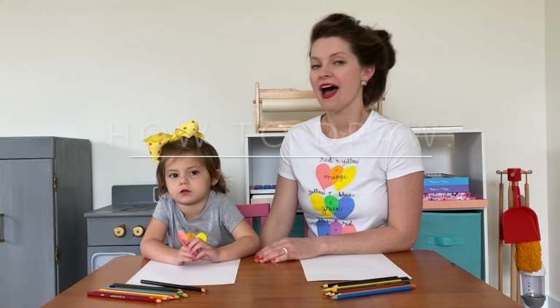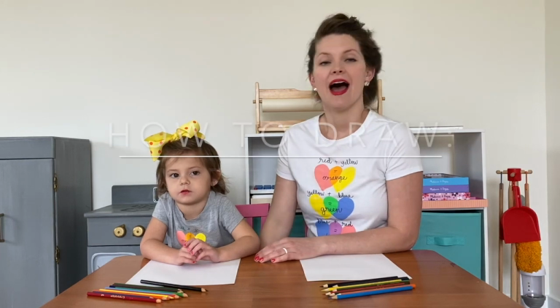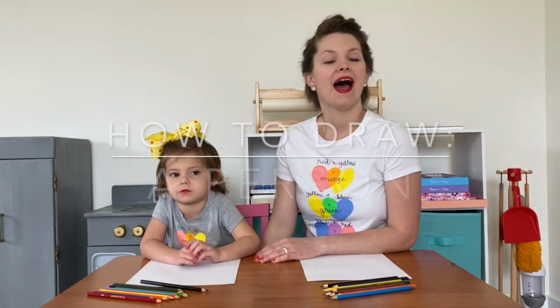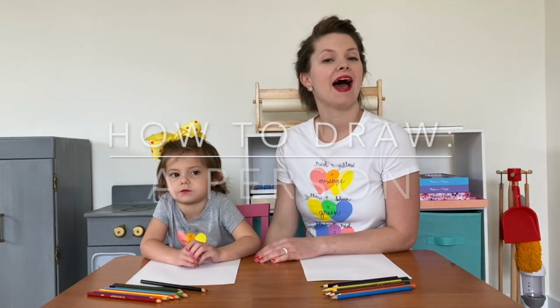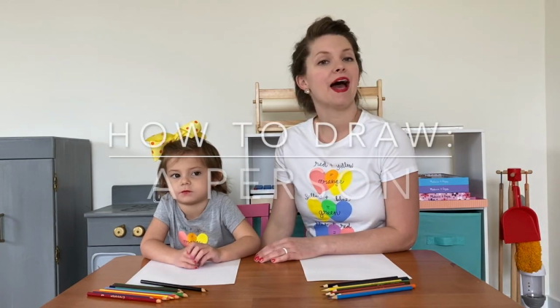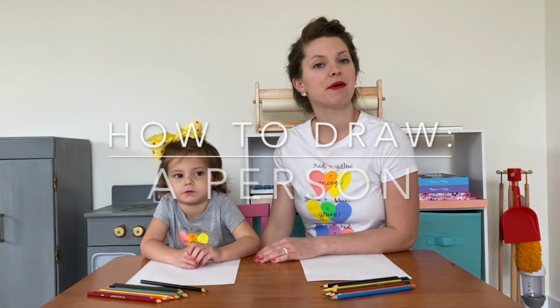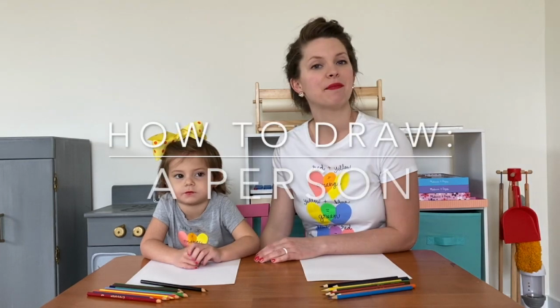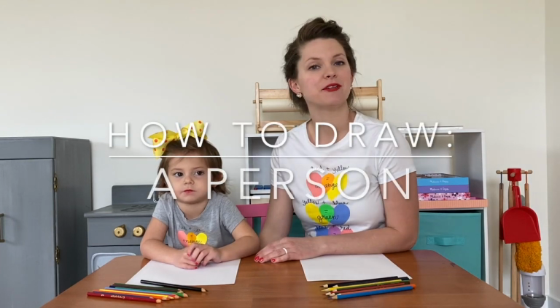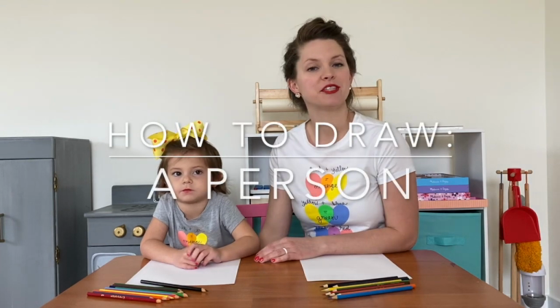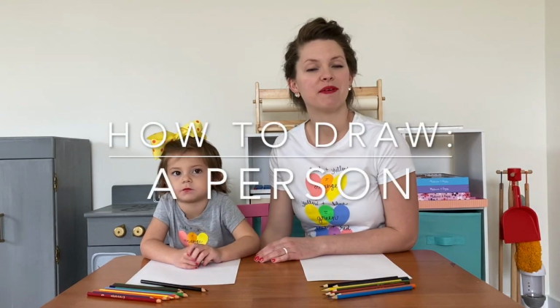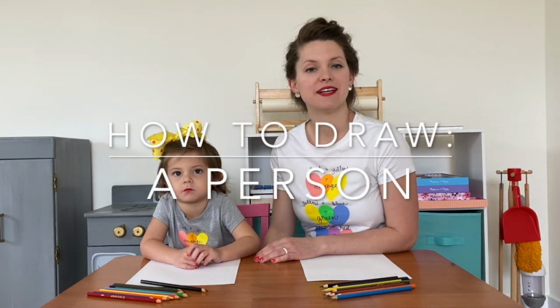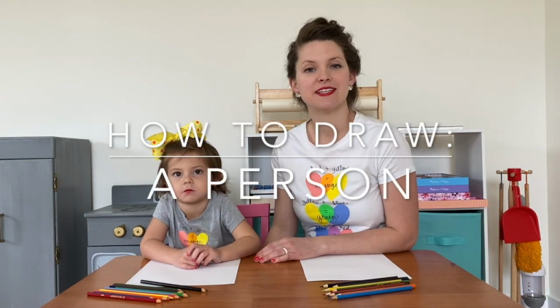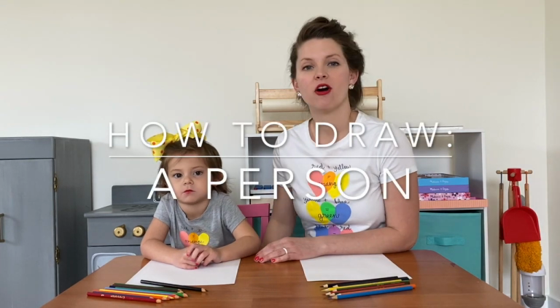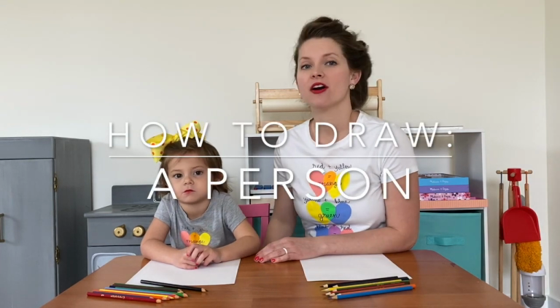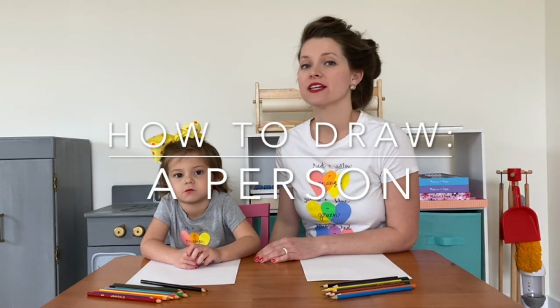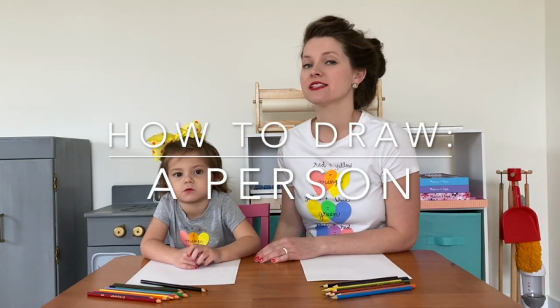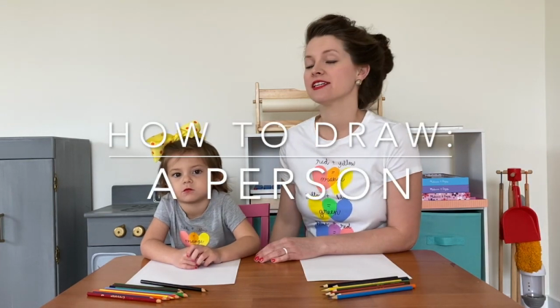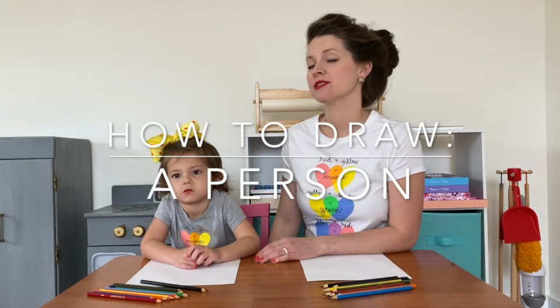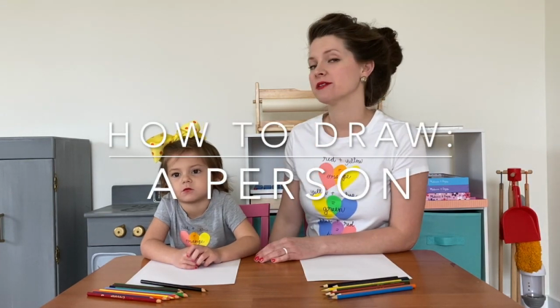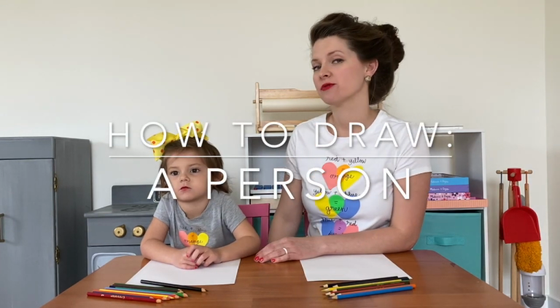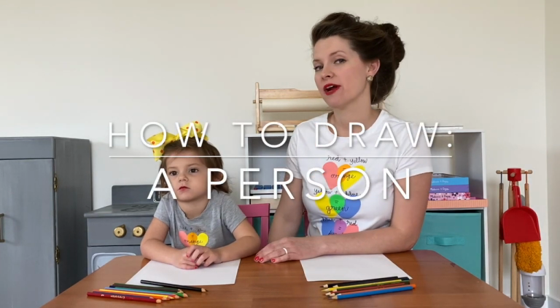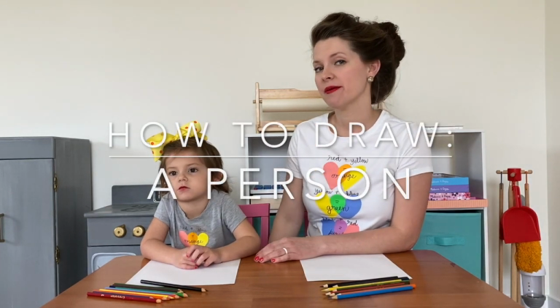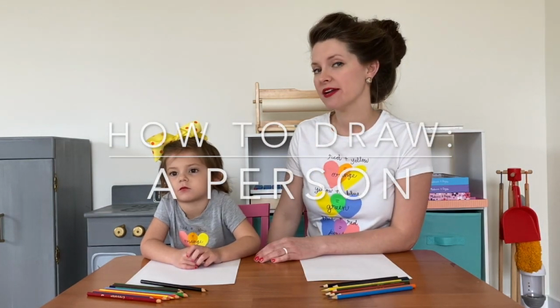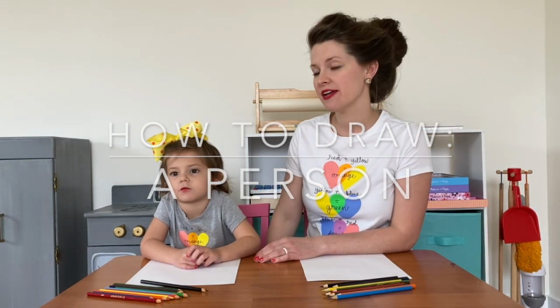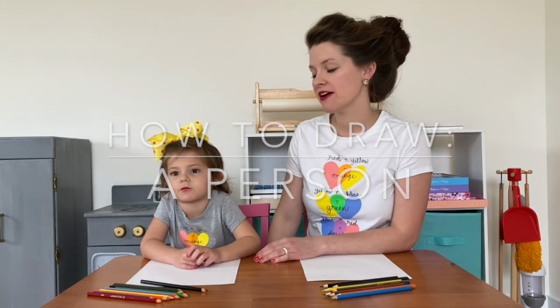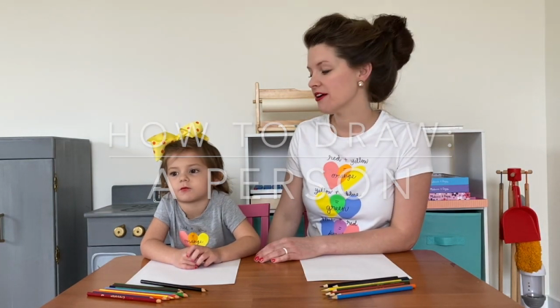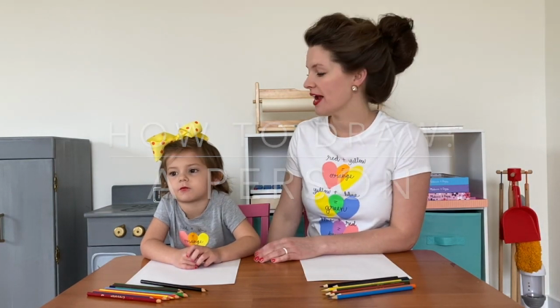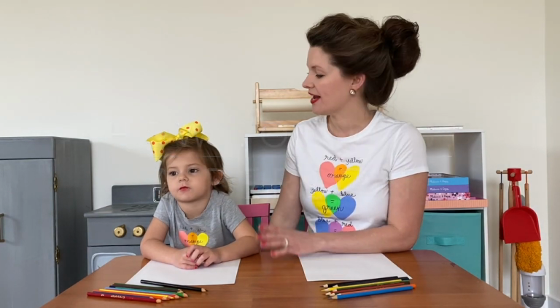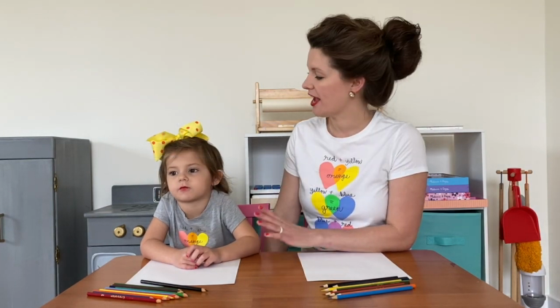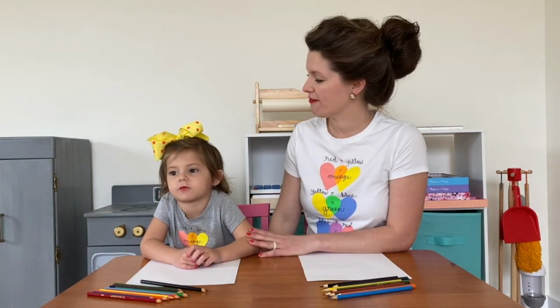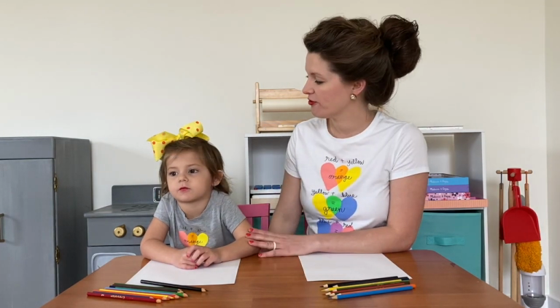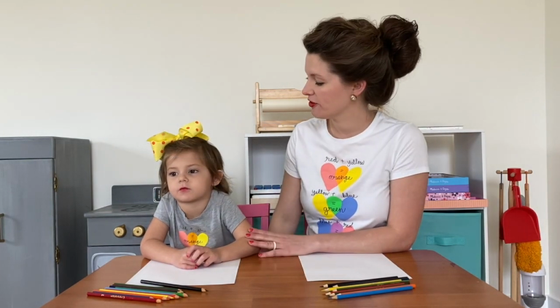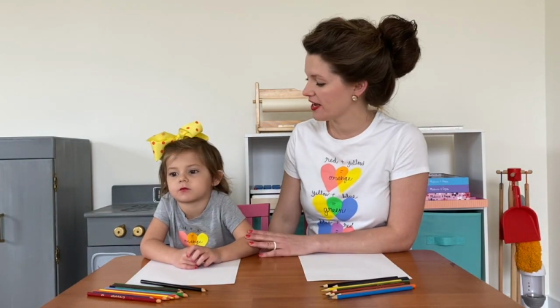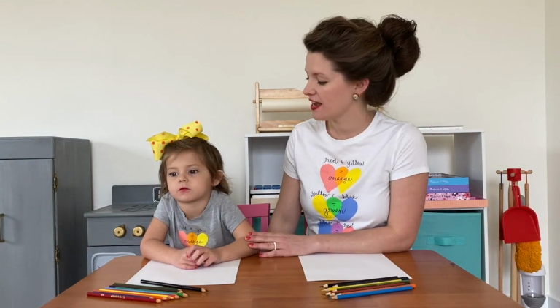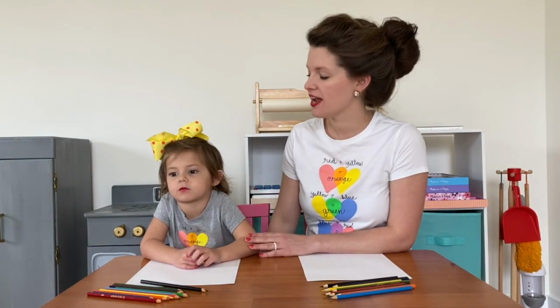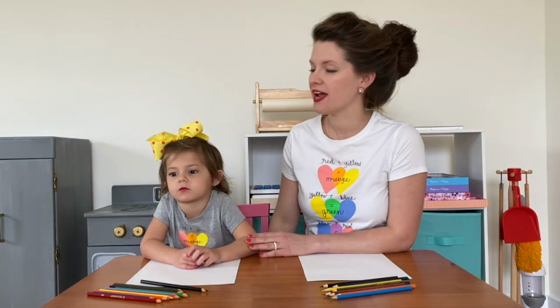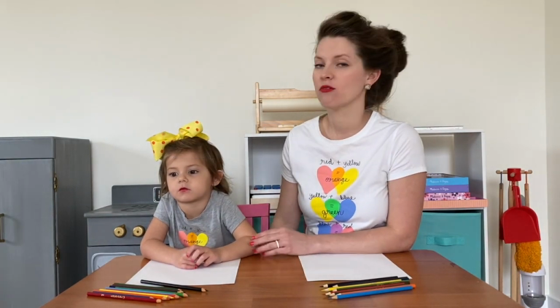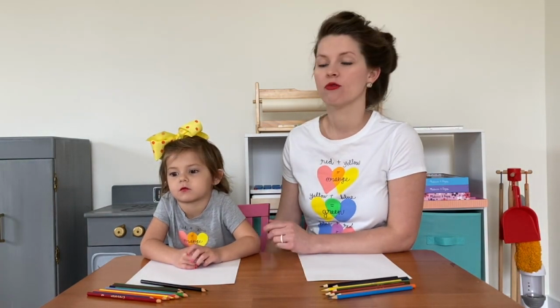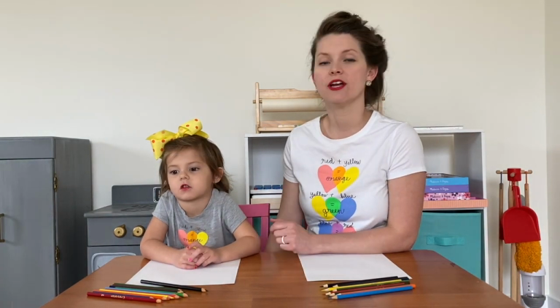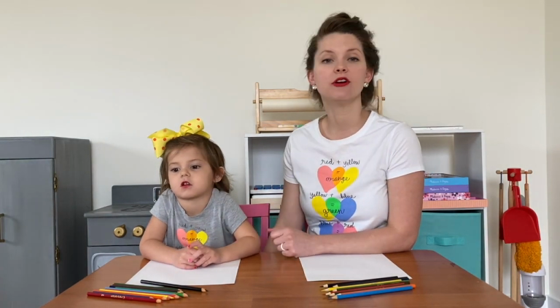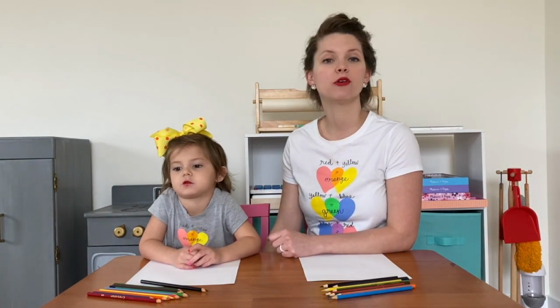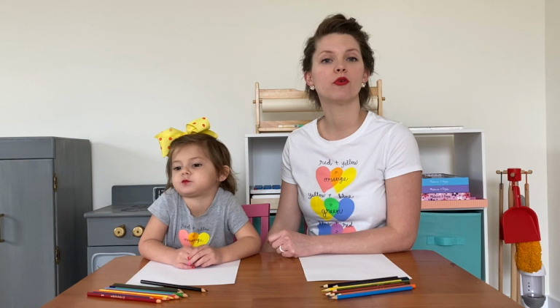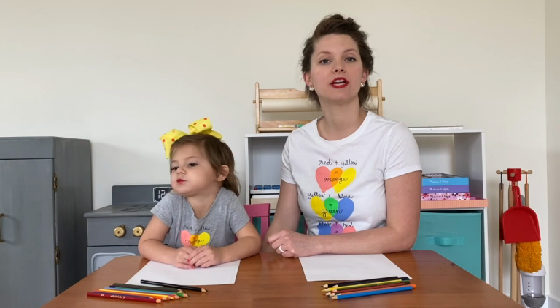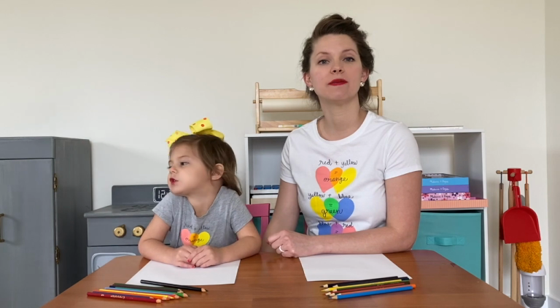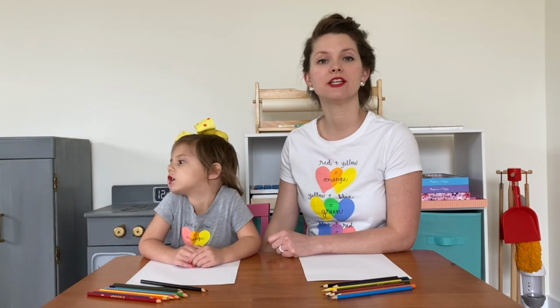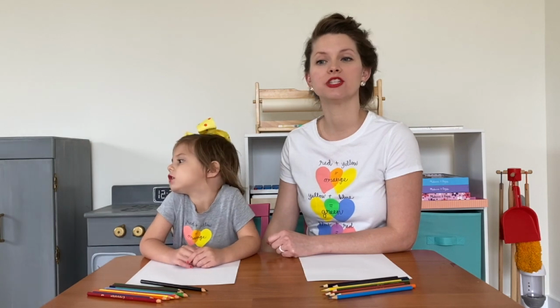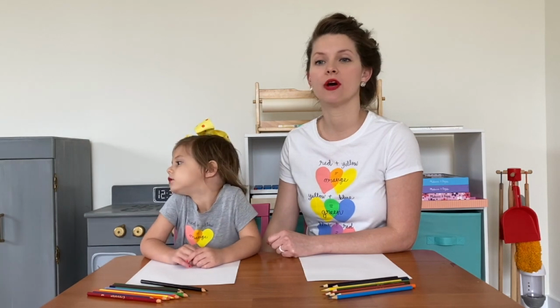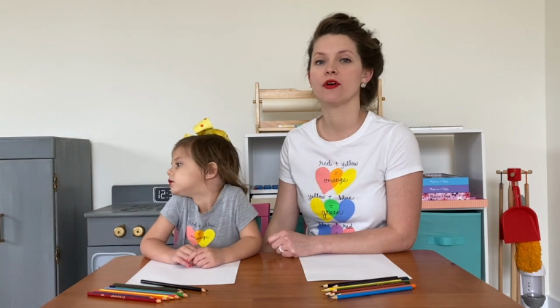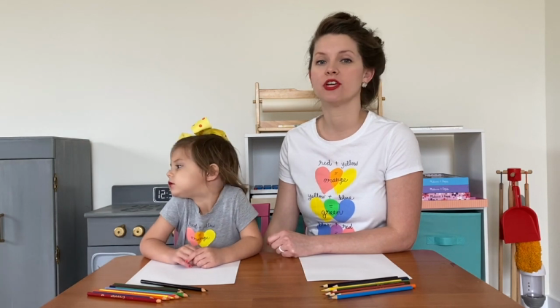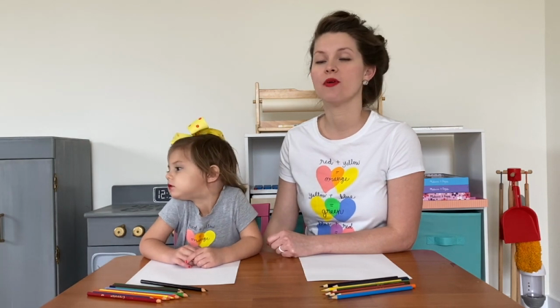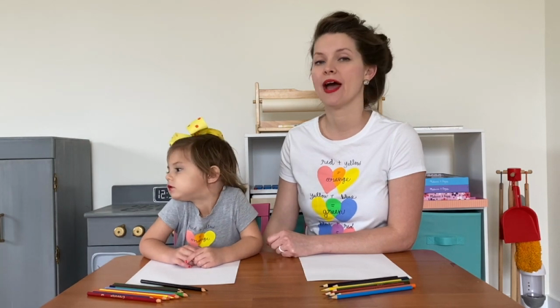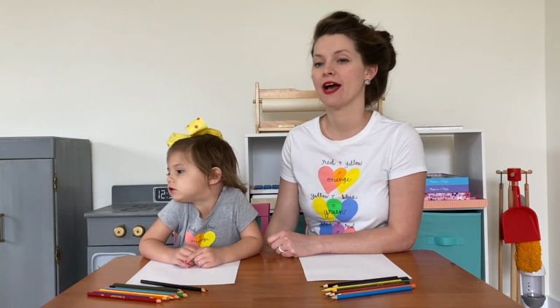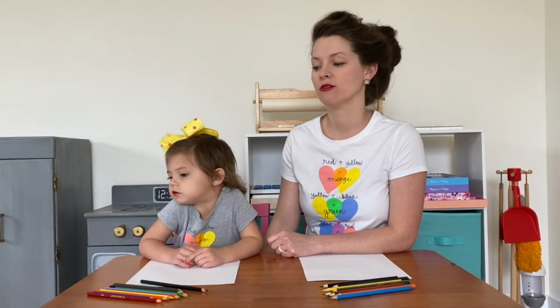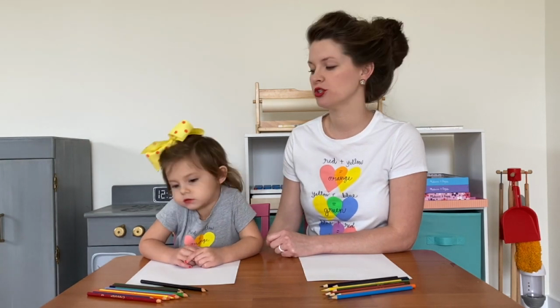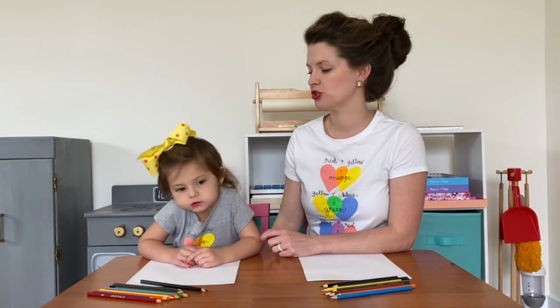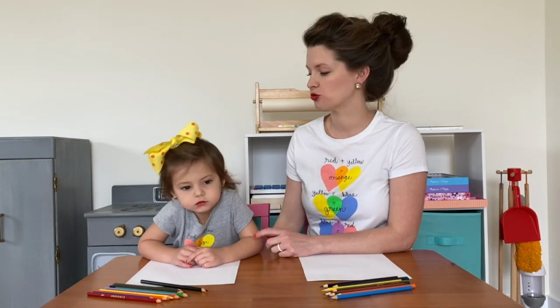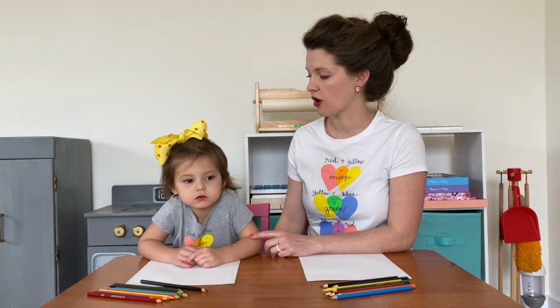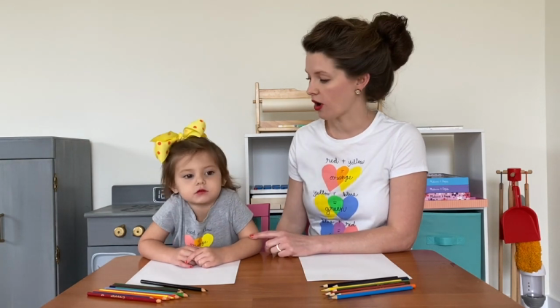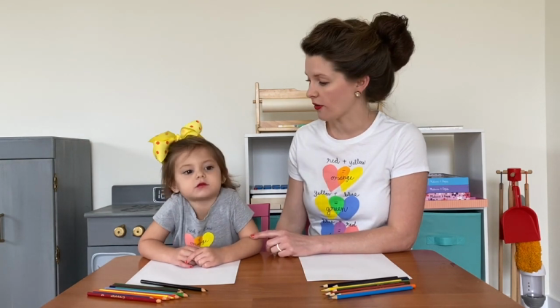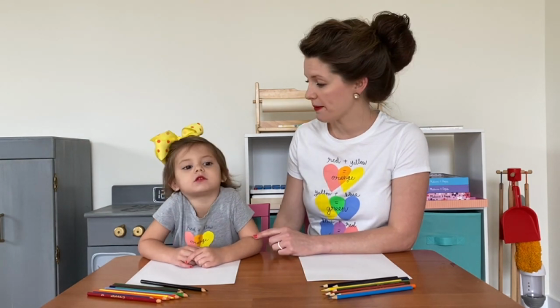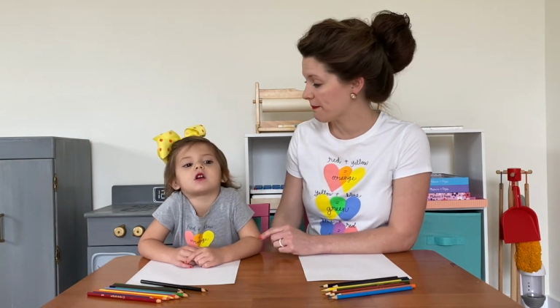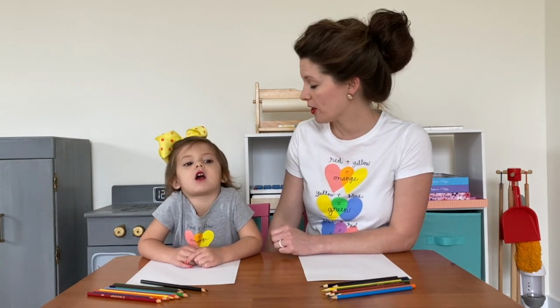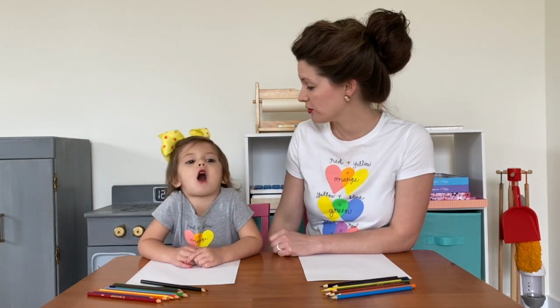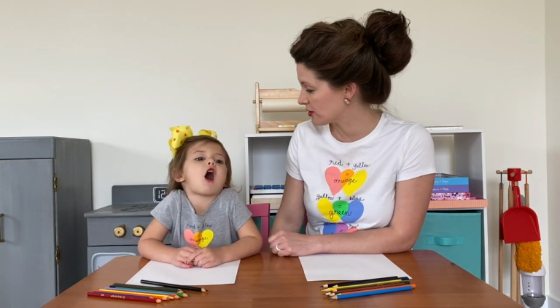Hi, my most amazing artists. It's Miss Raven here and Everly and we are going to be showing you how to draw a person.